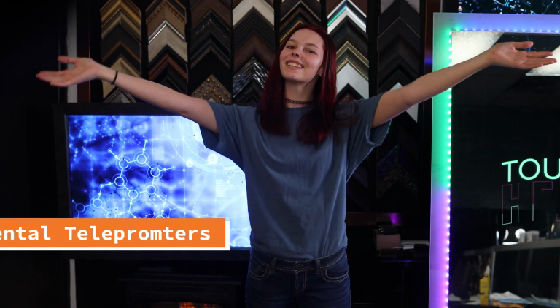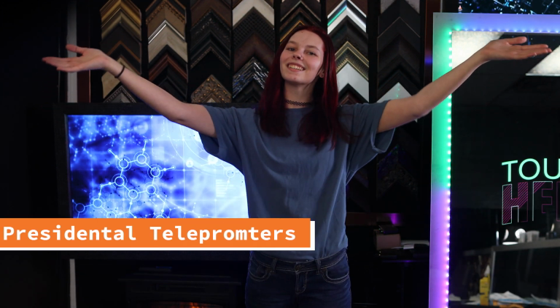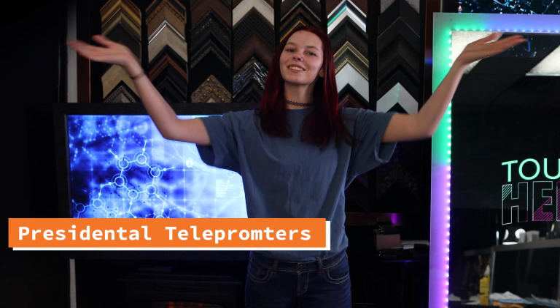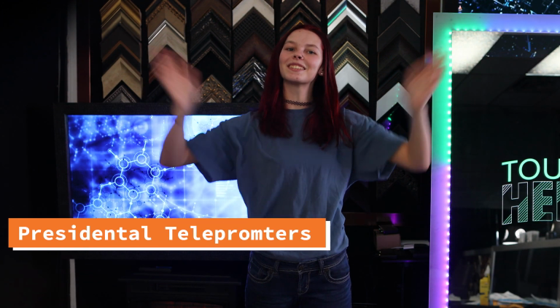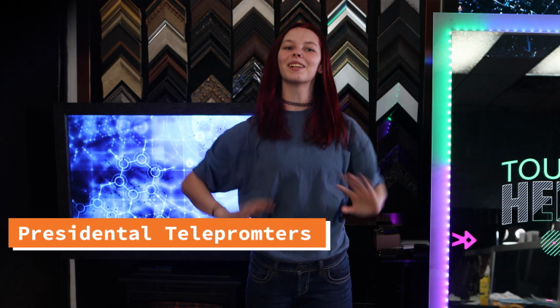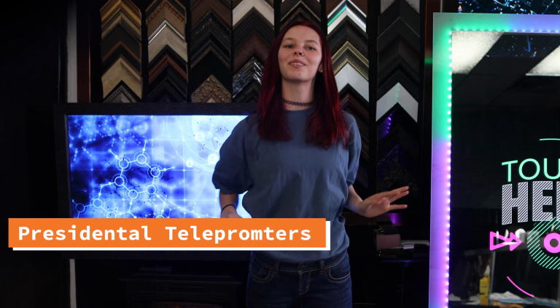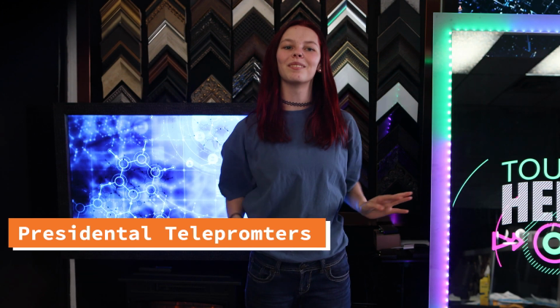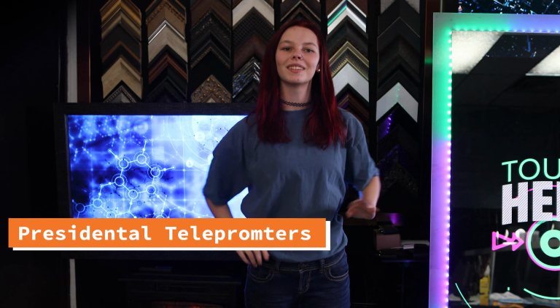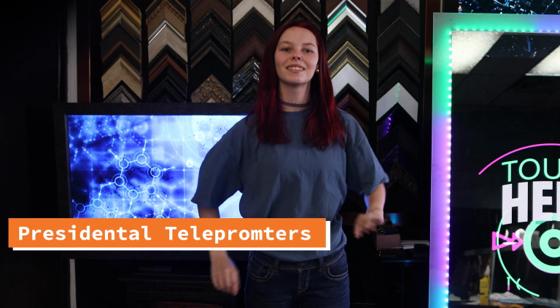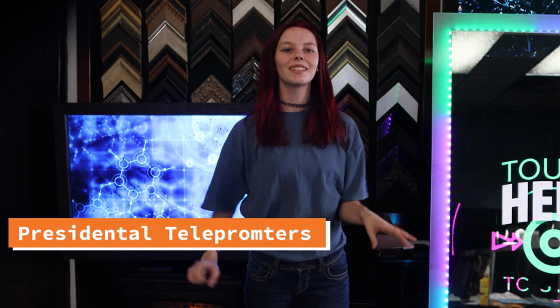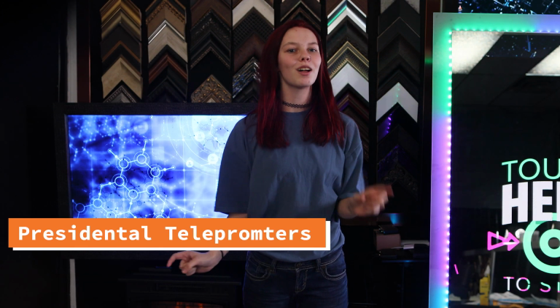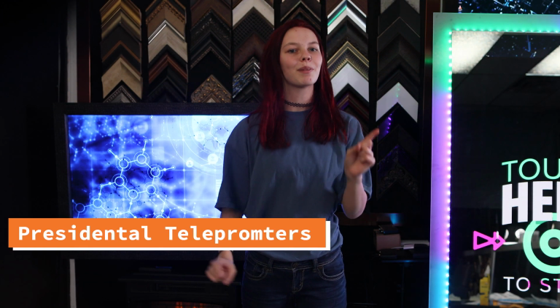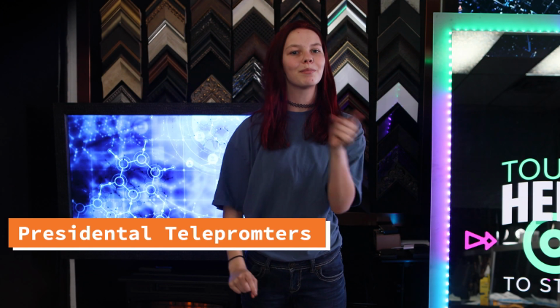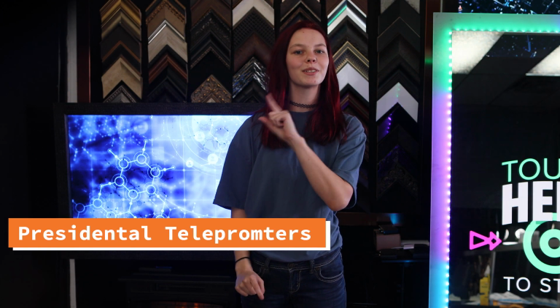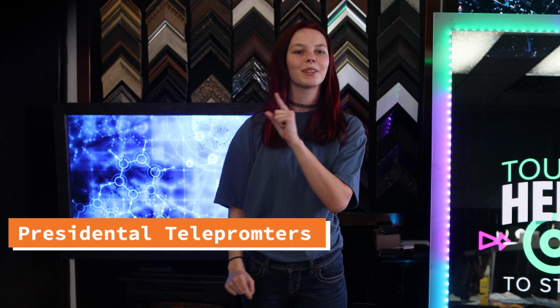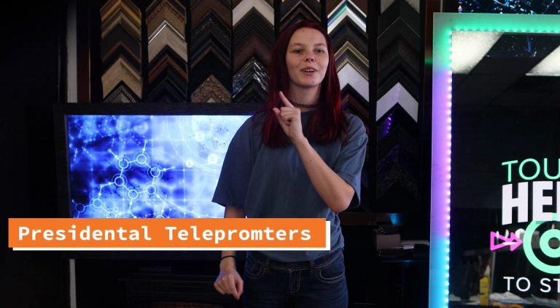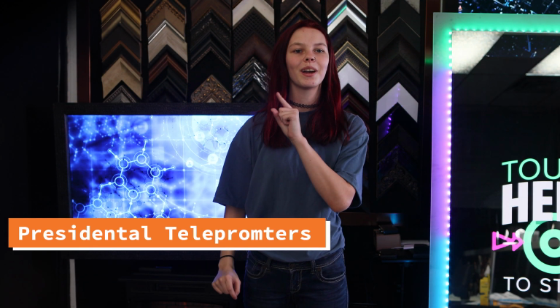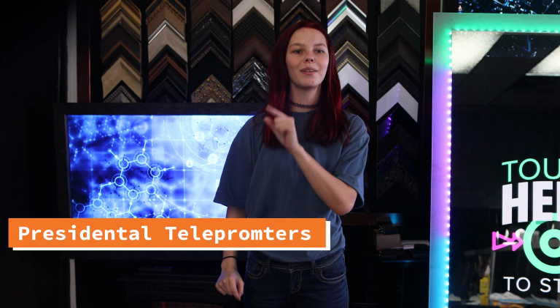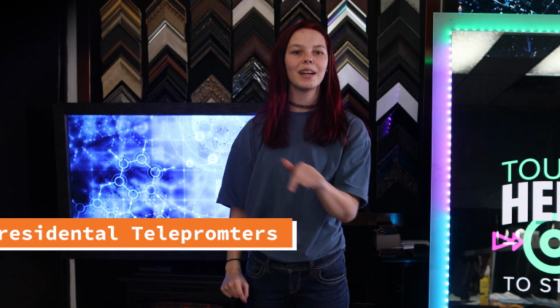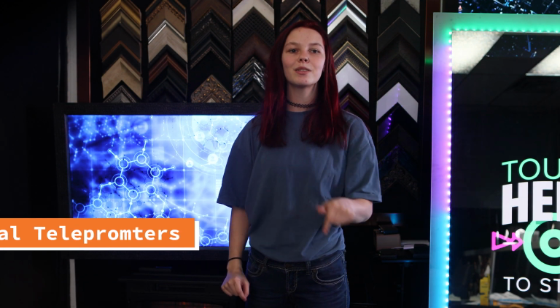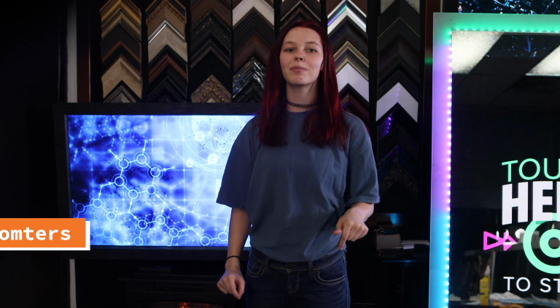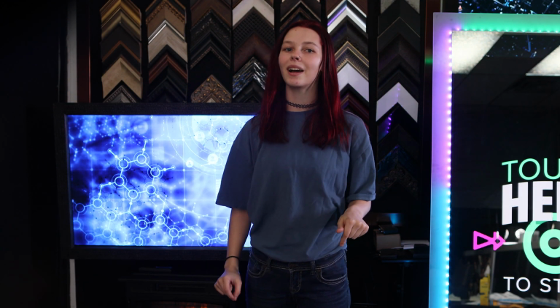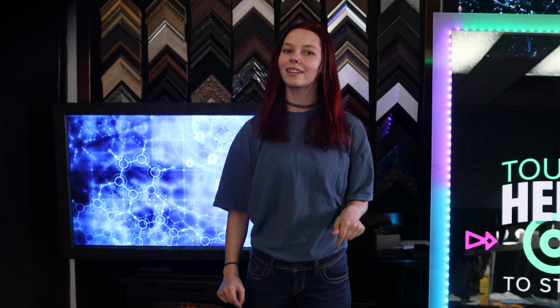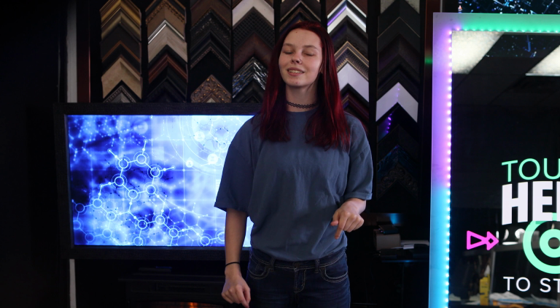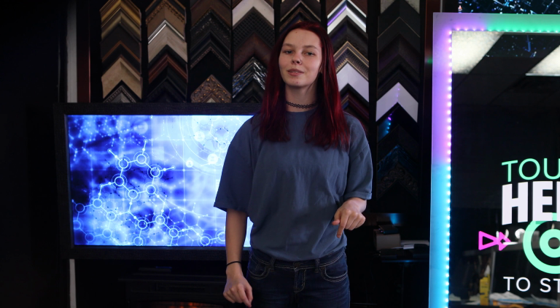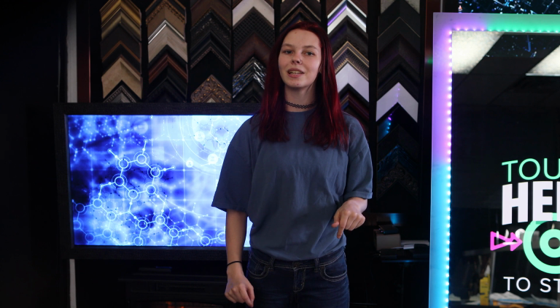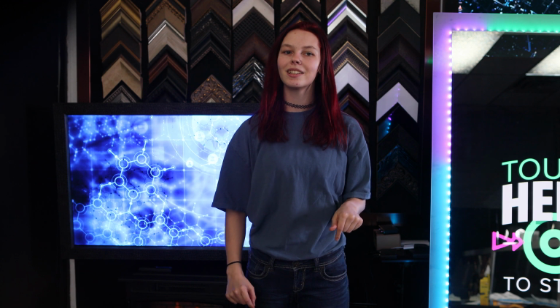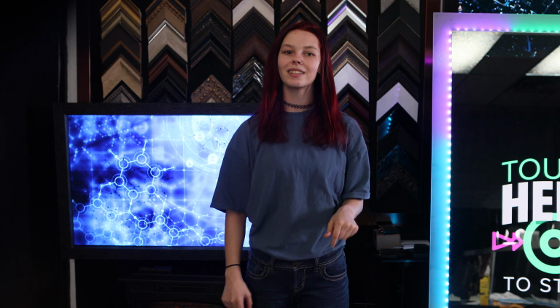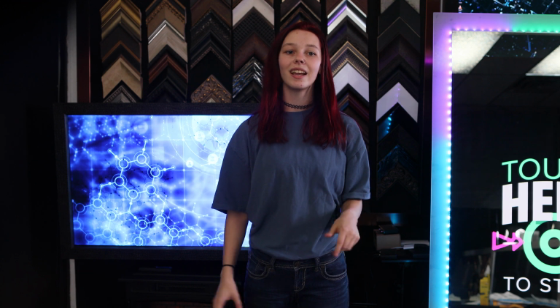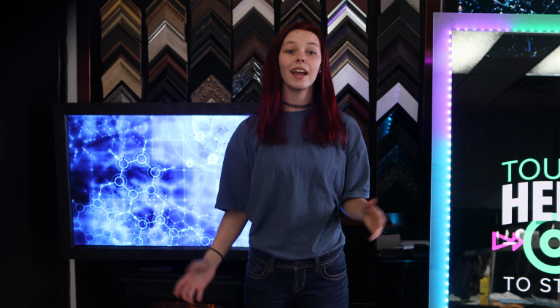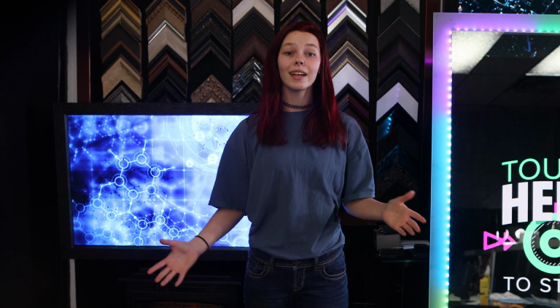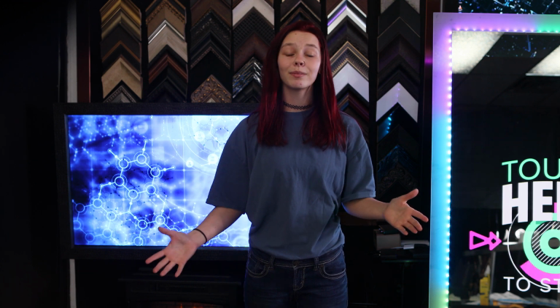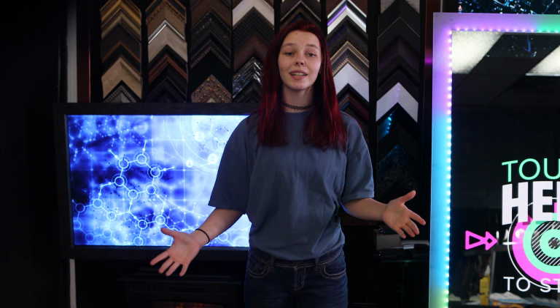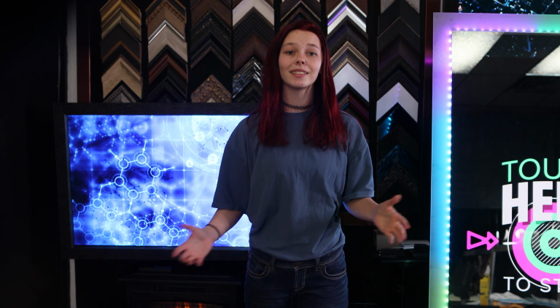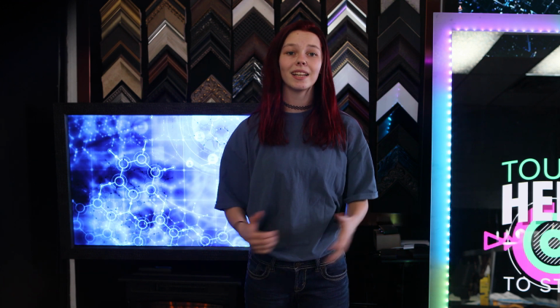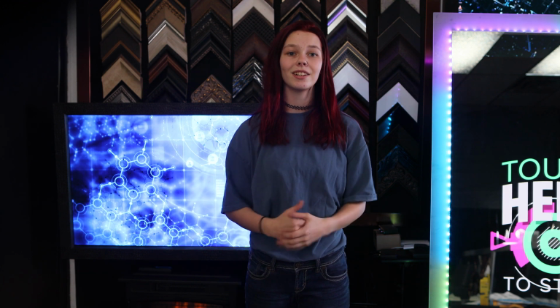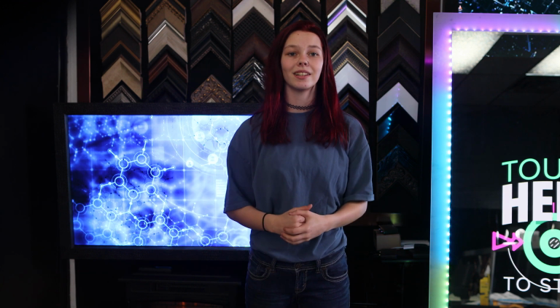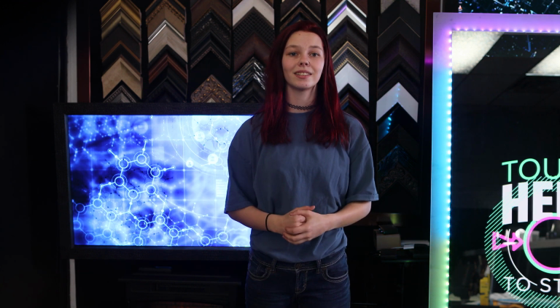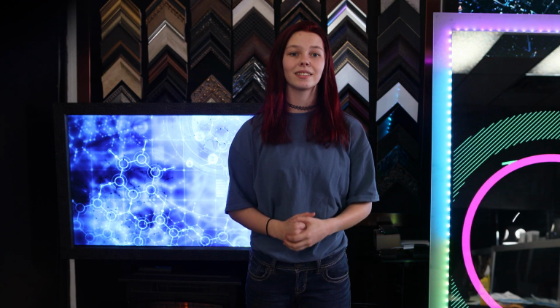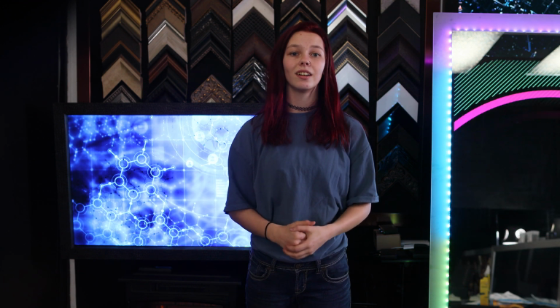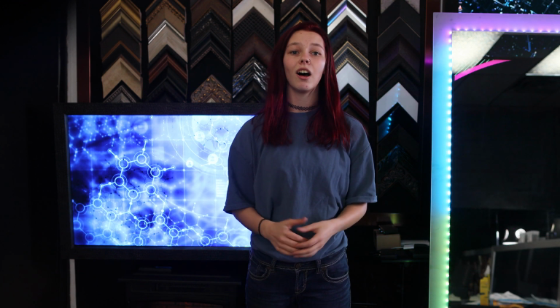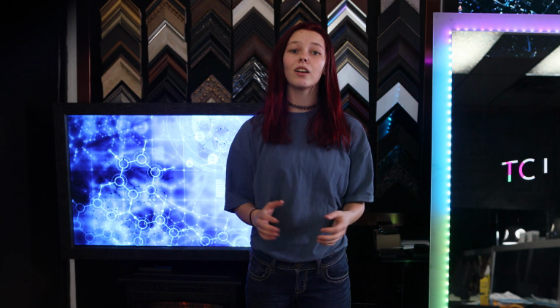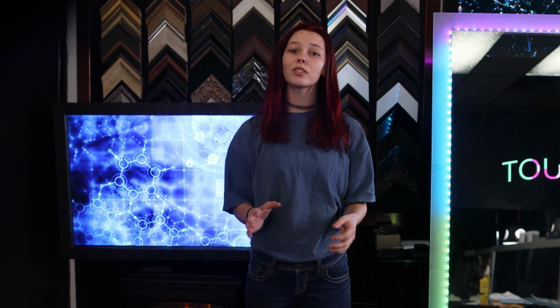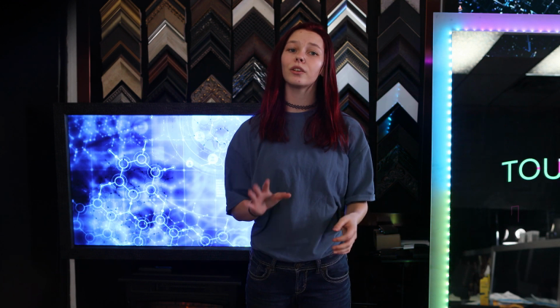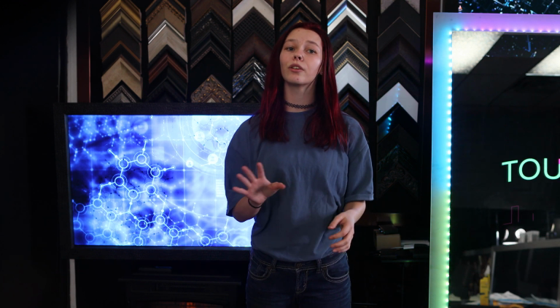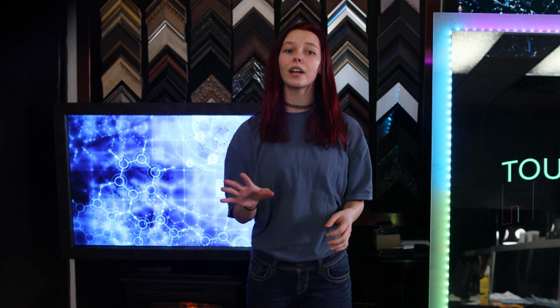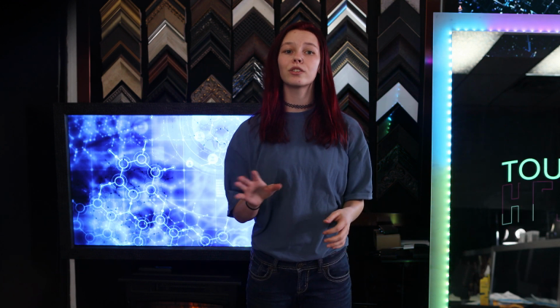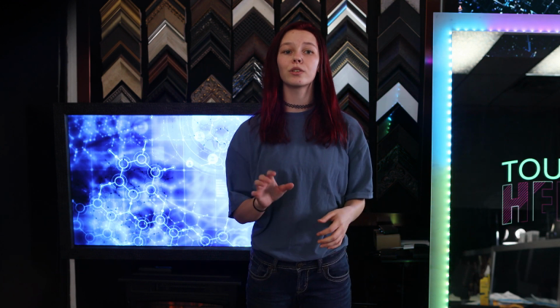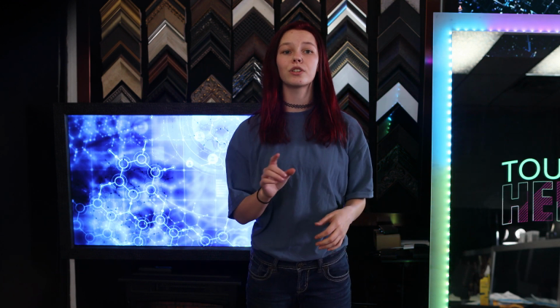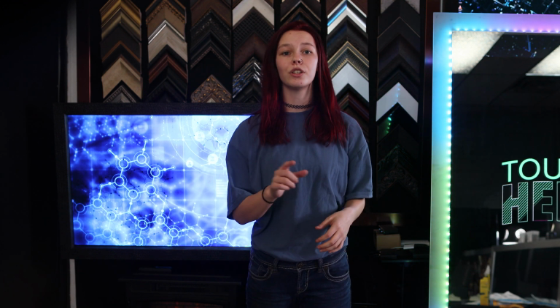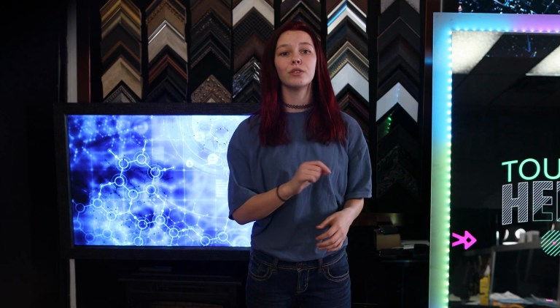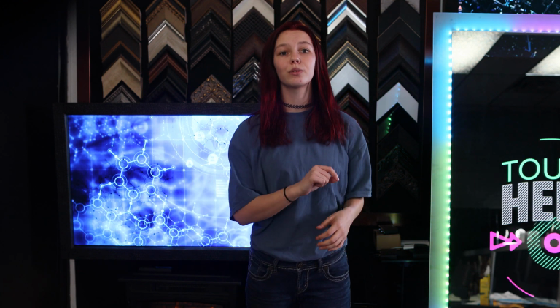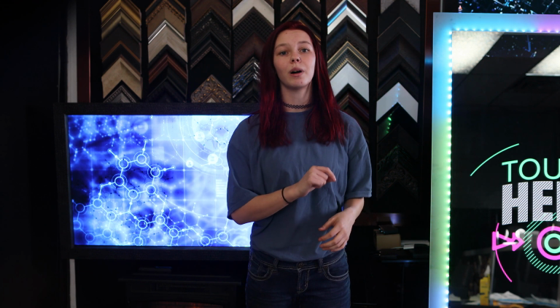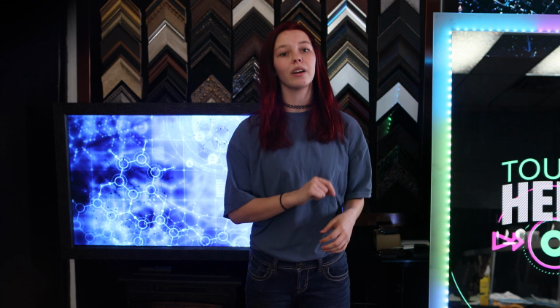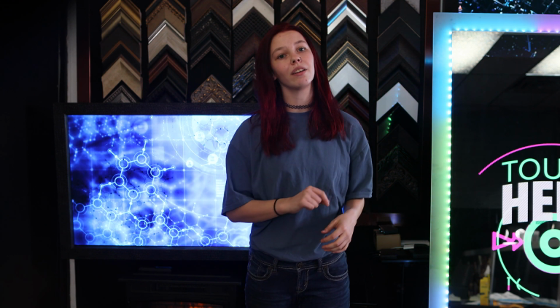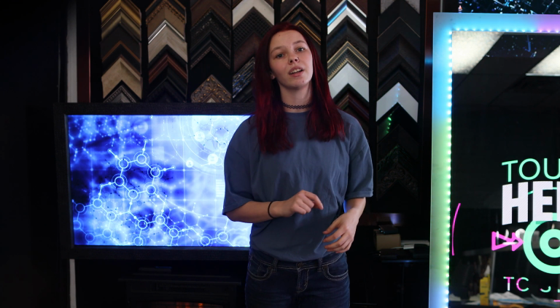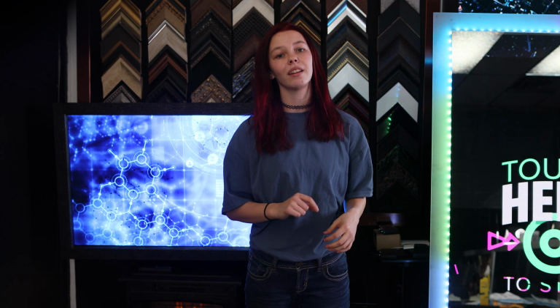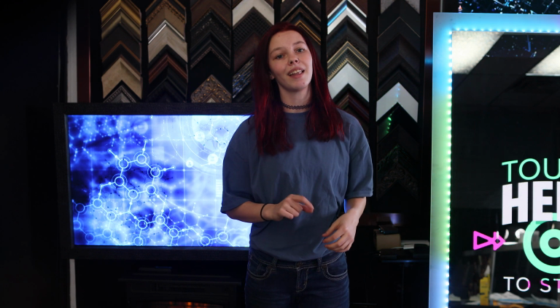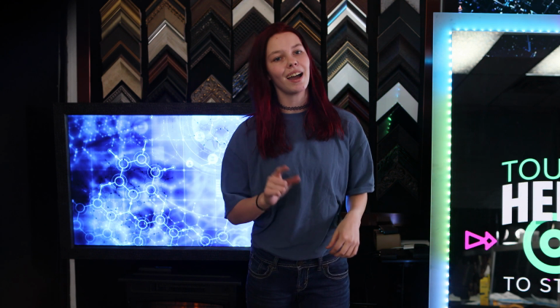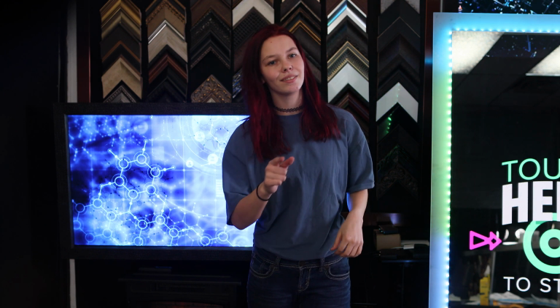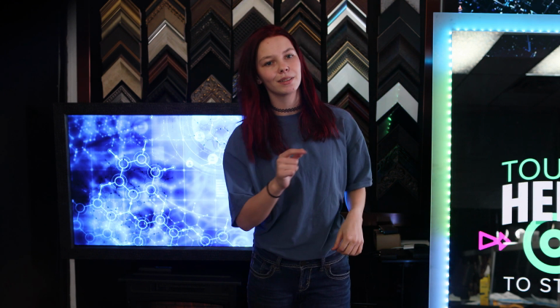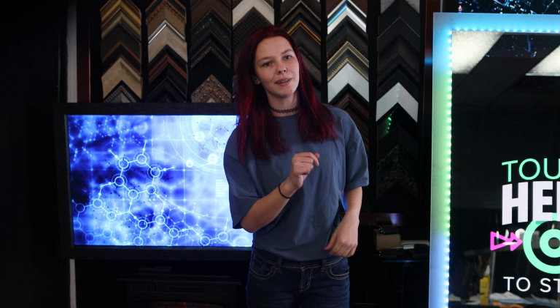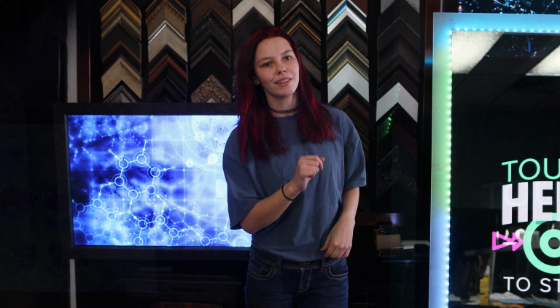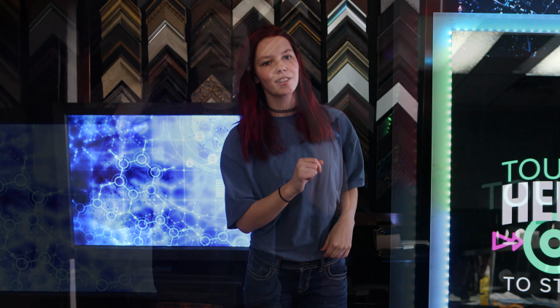Presidential teleprompters. Teleprompters are a great way to practice speeches and presentations. They're also a great tool to use while giving a live speech.